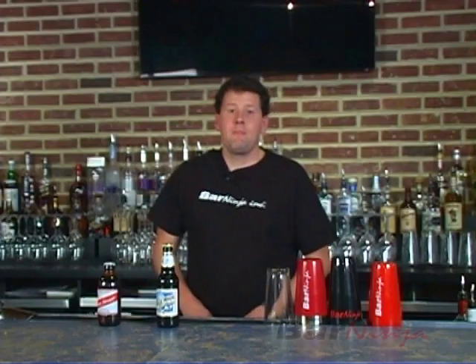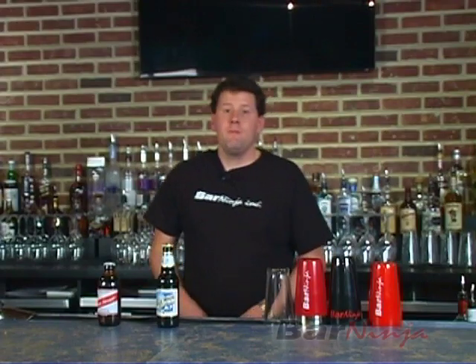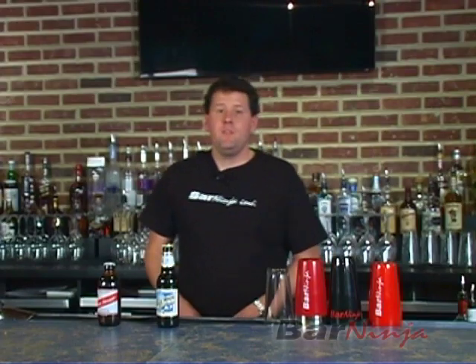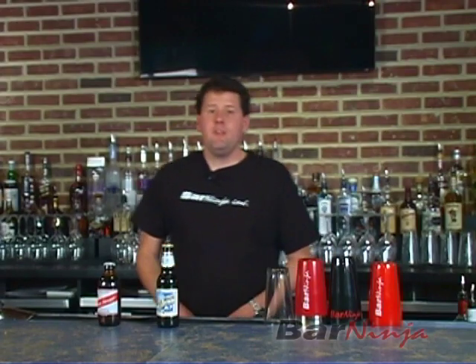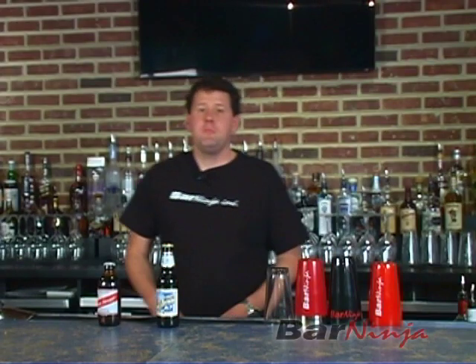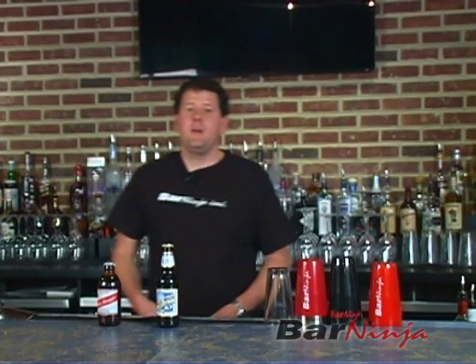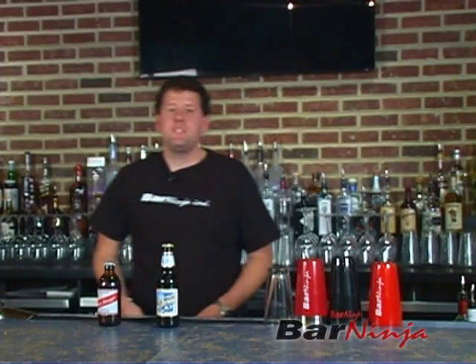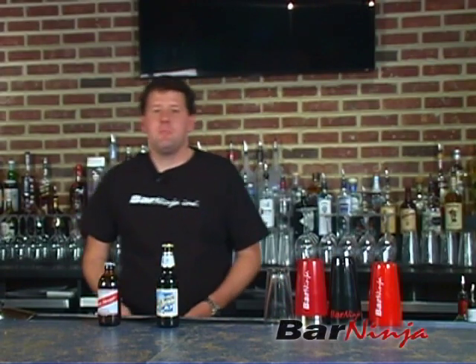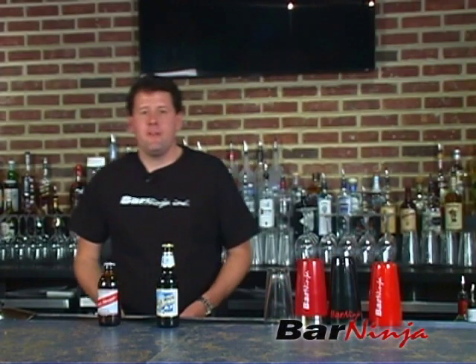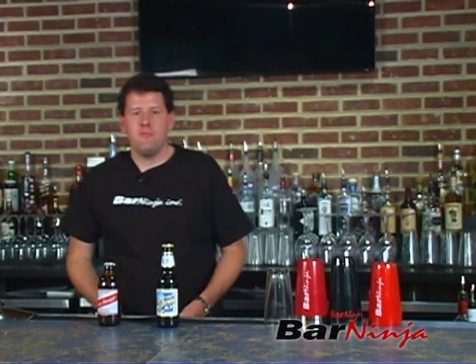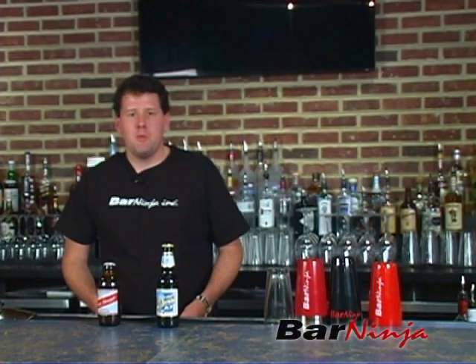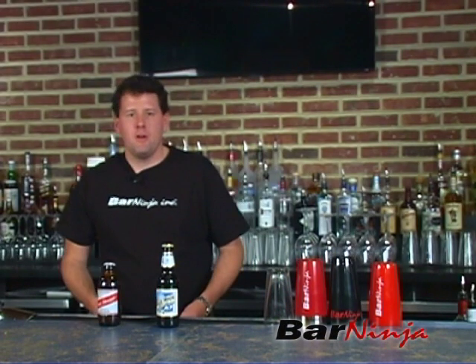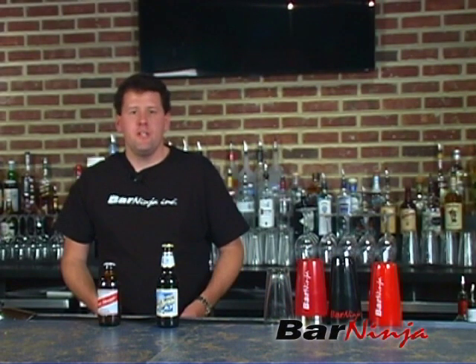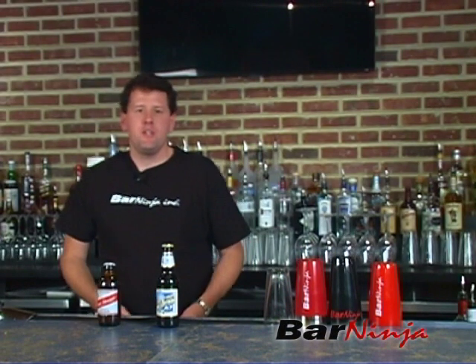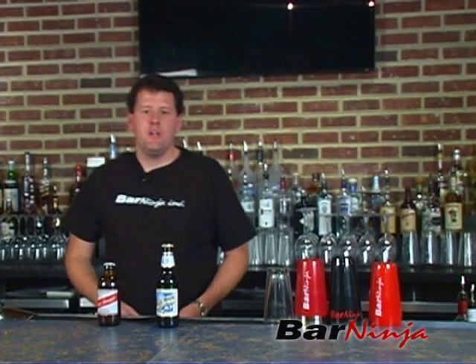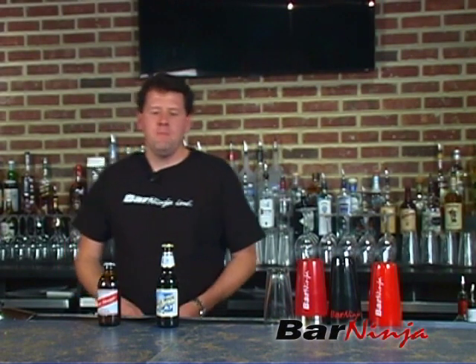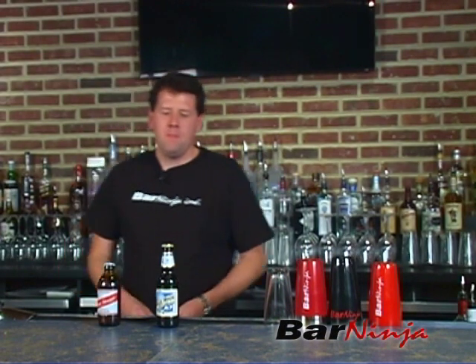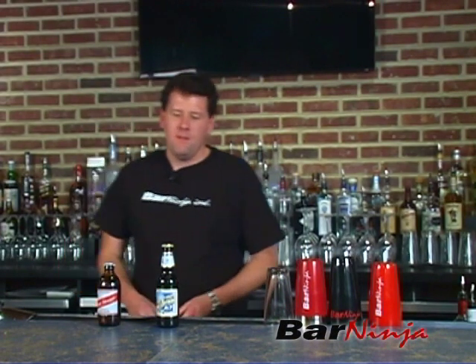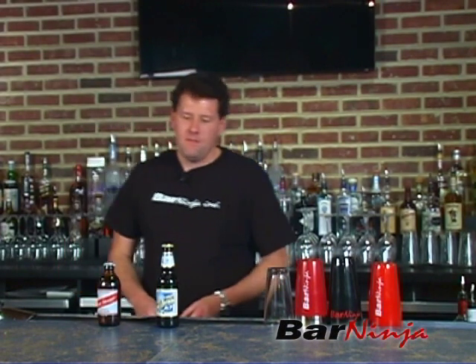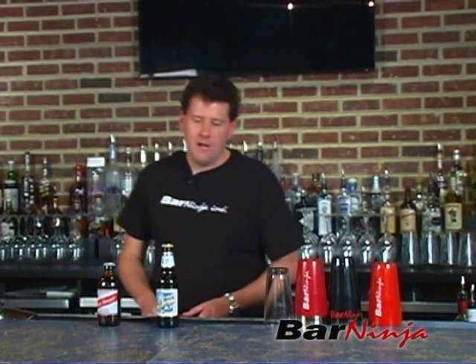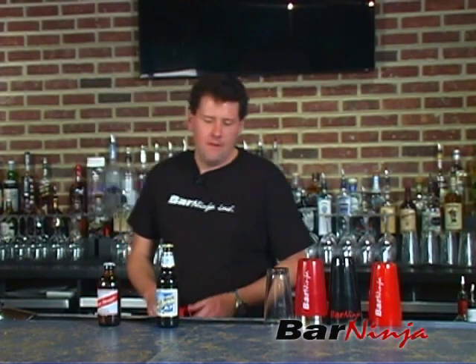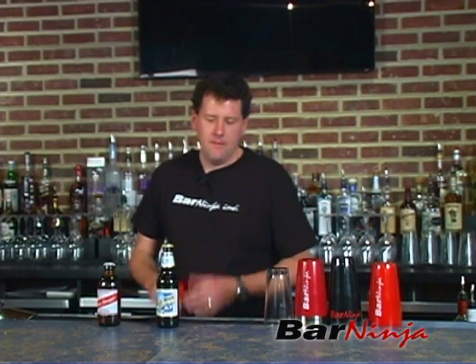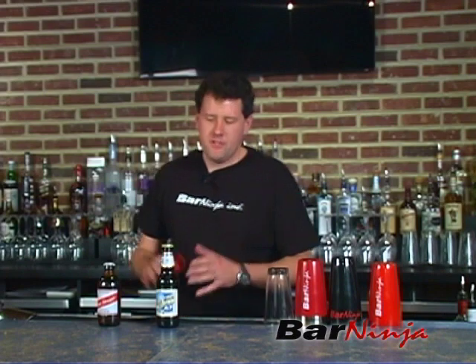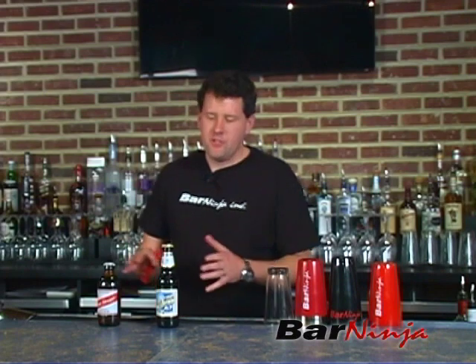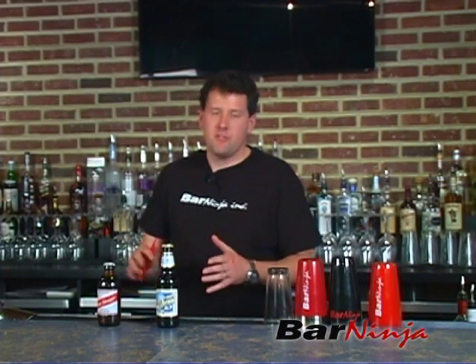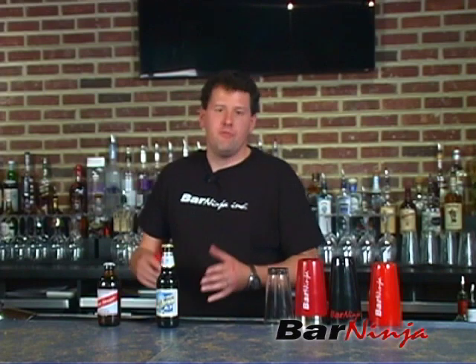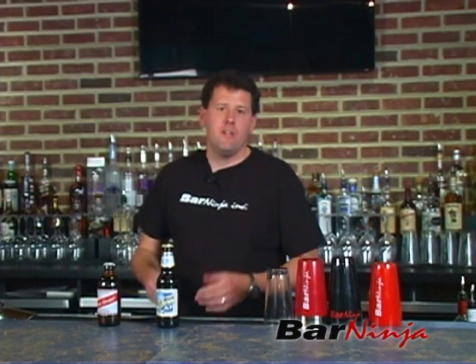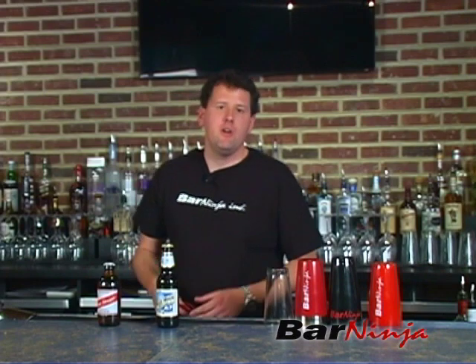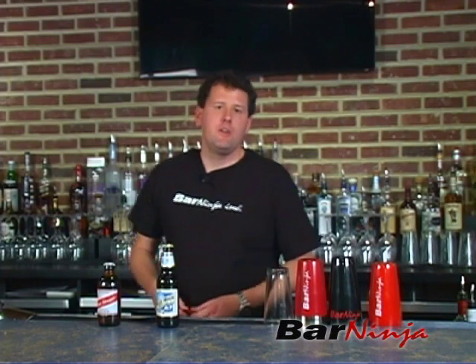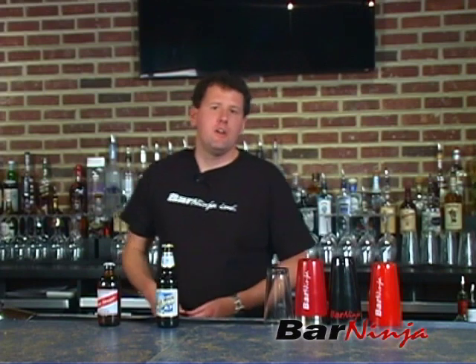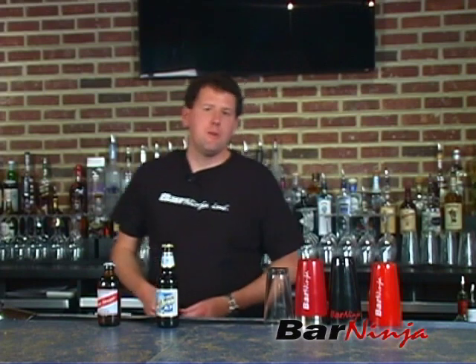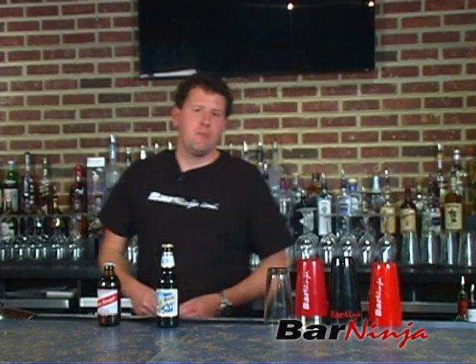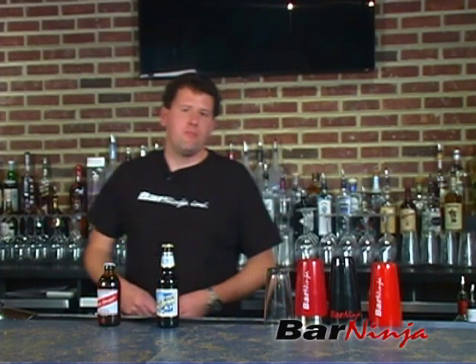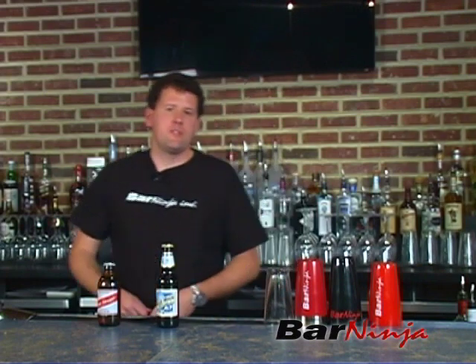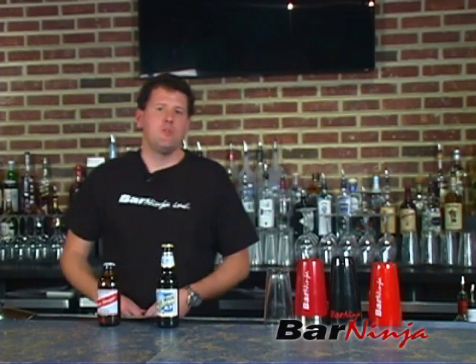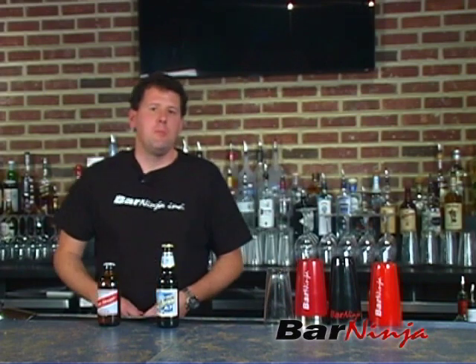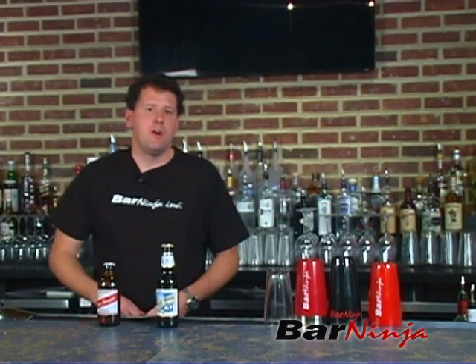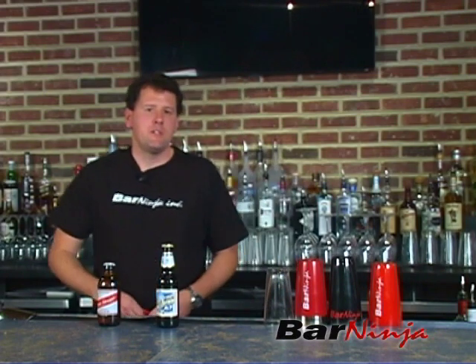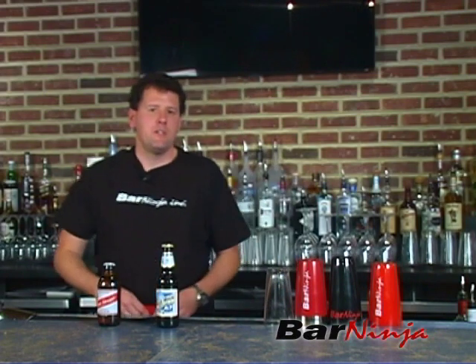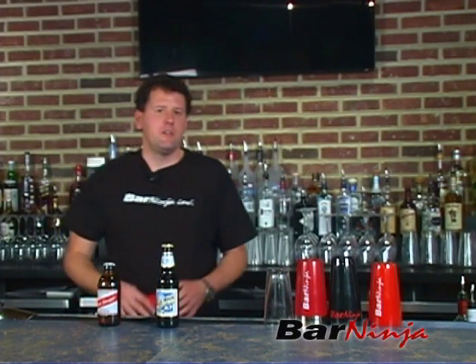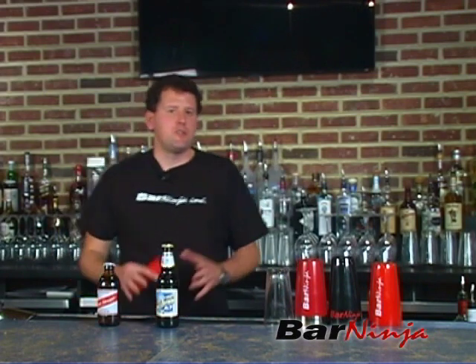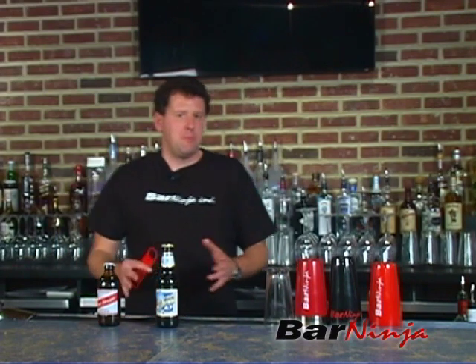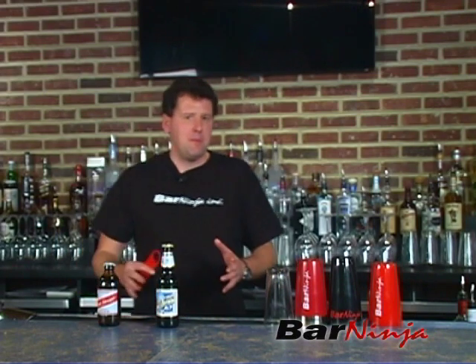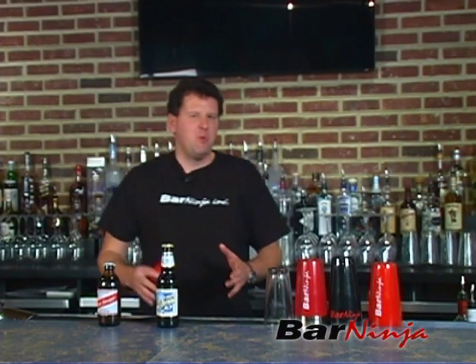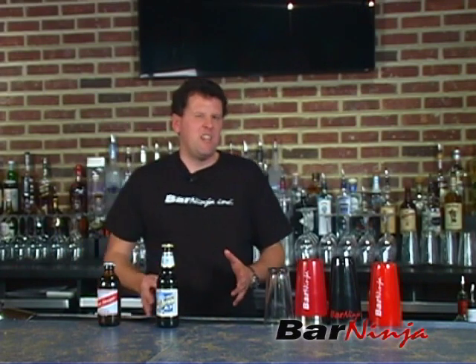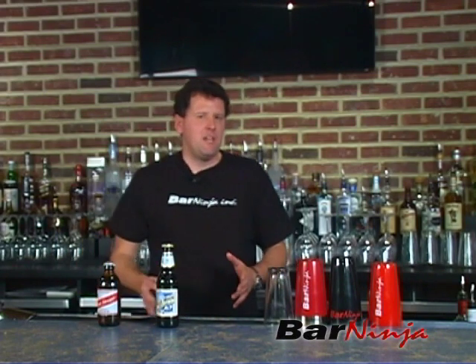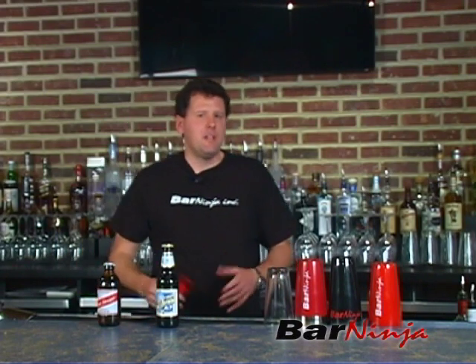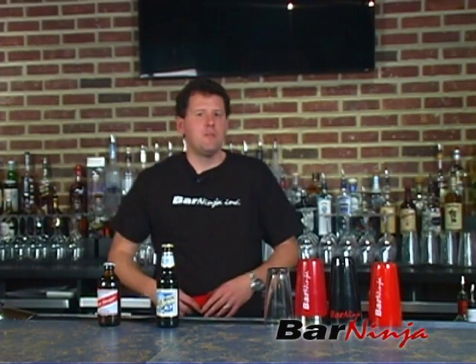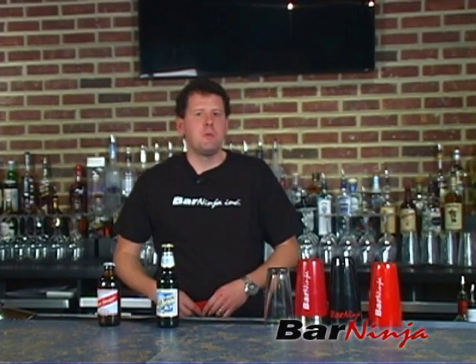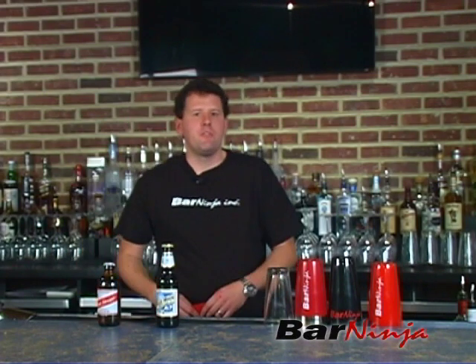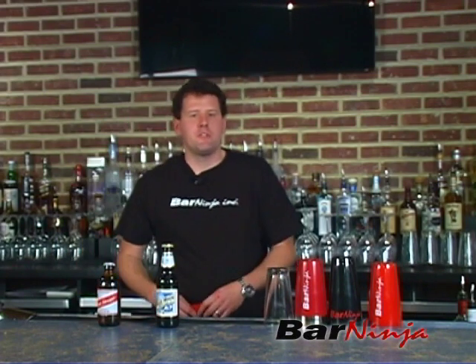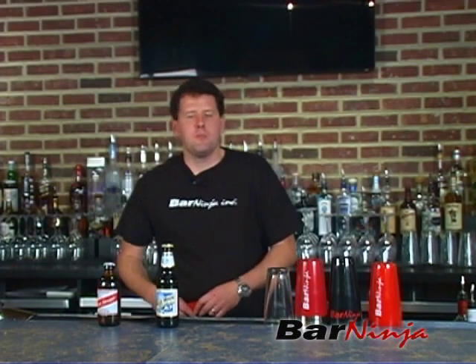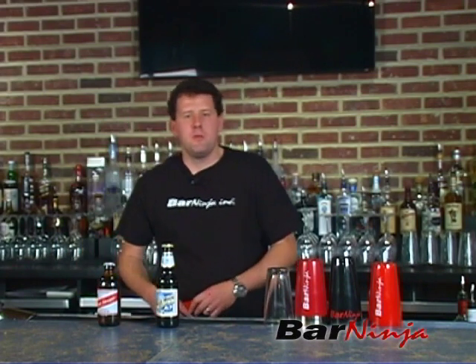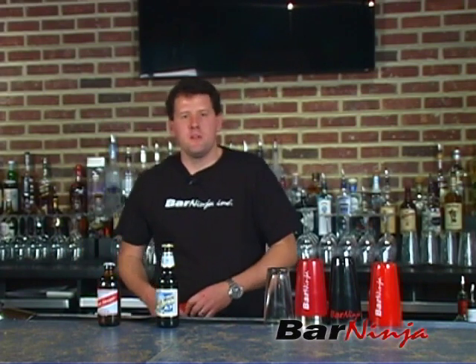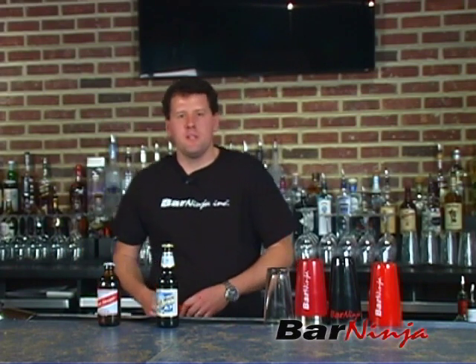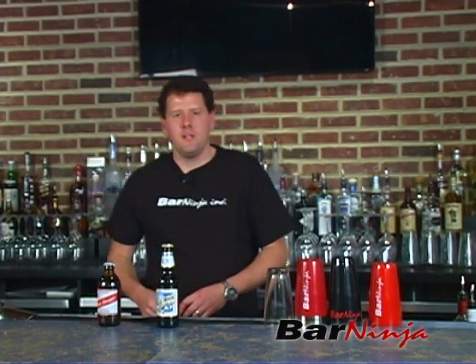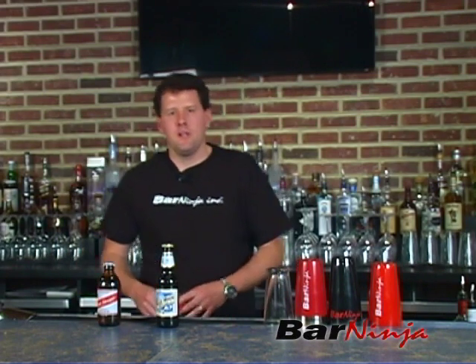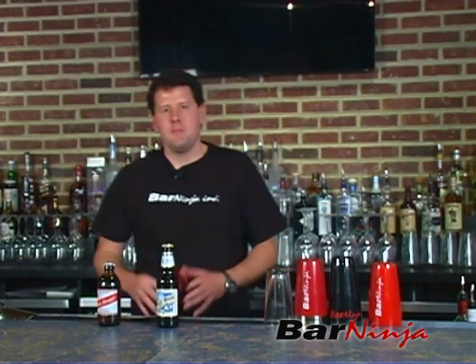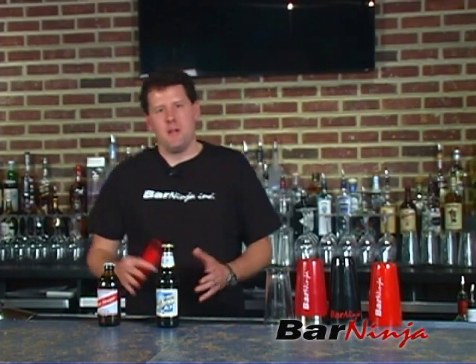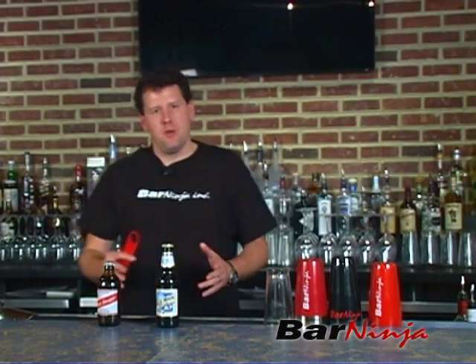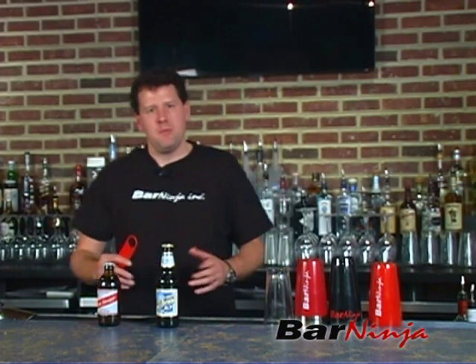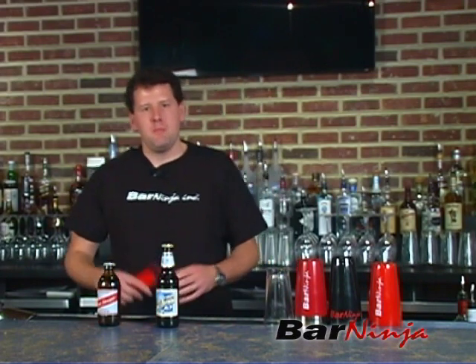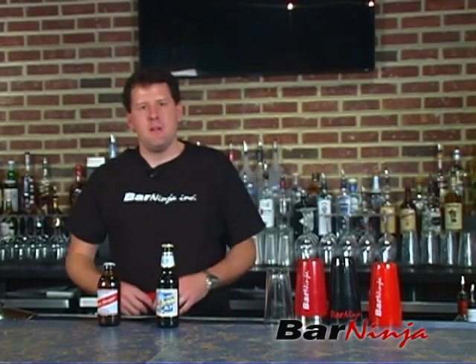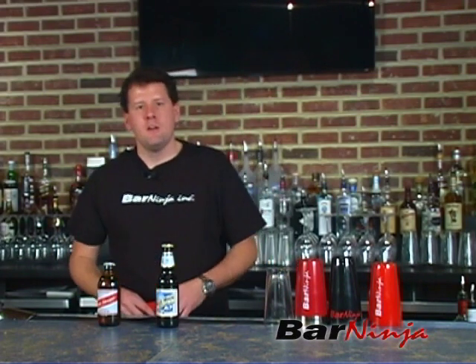Hey everybody, it's Mike from Bar Ninja here. This is a video geared to professional bartenders or people getting into professional bartending about opening beer.